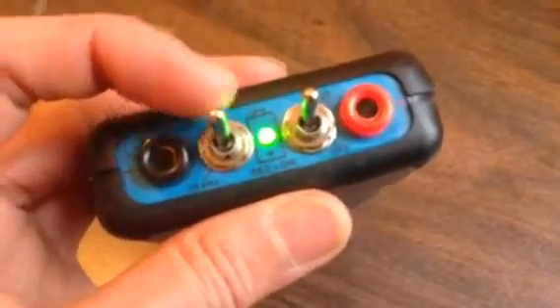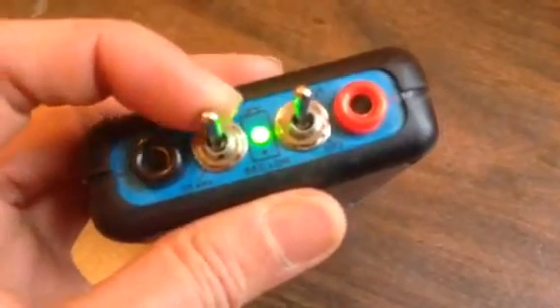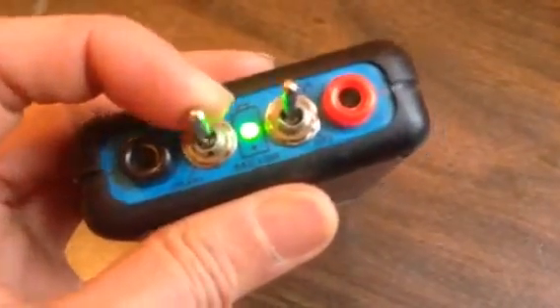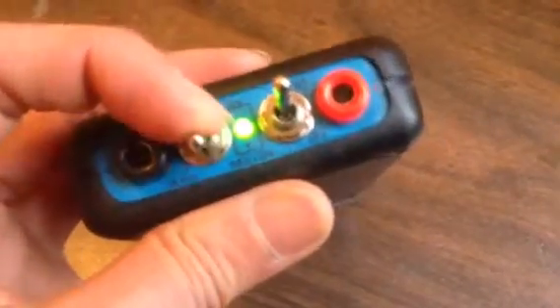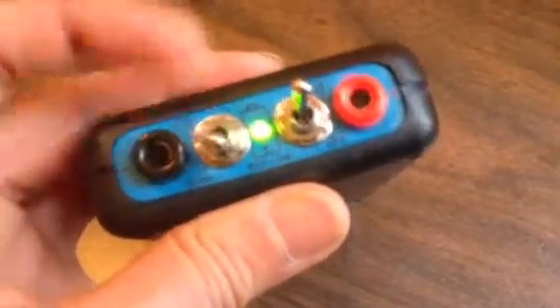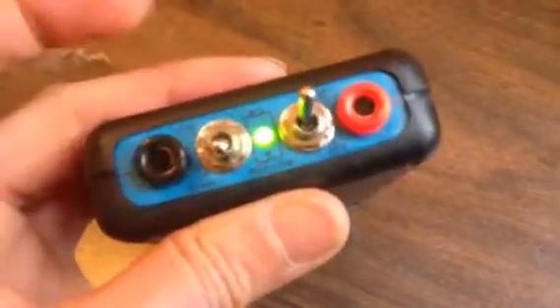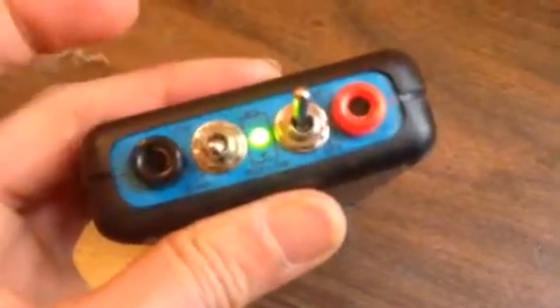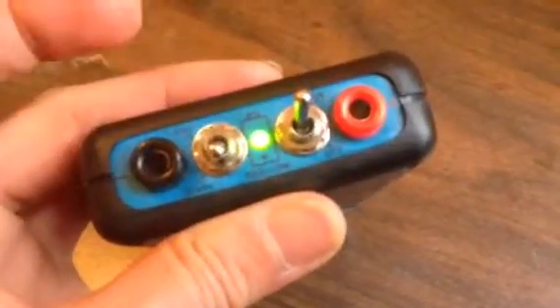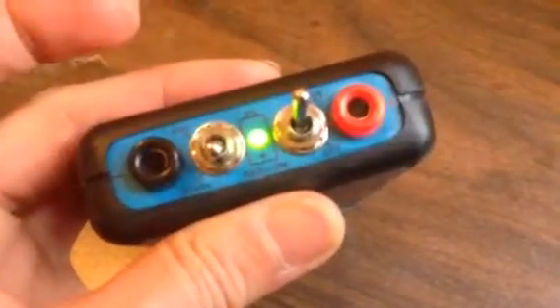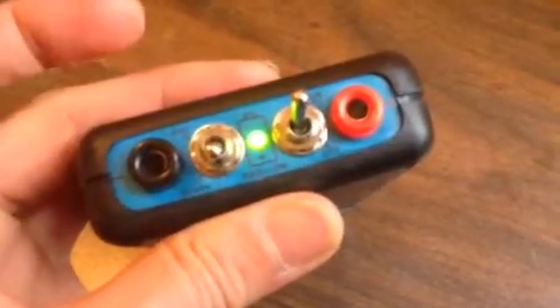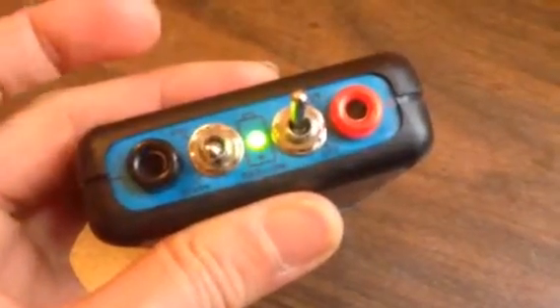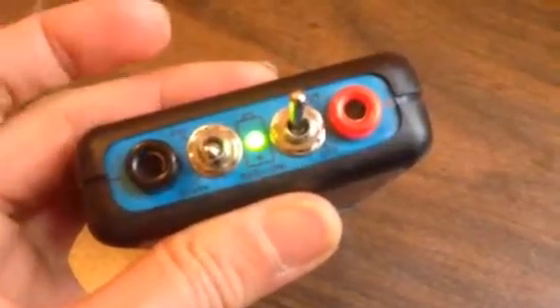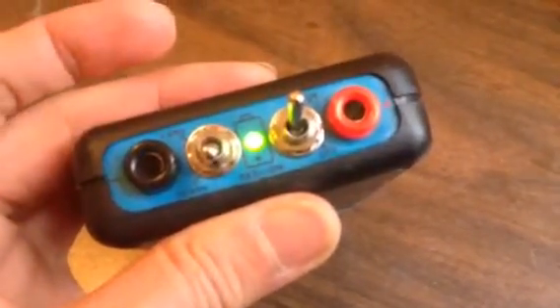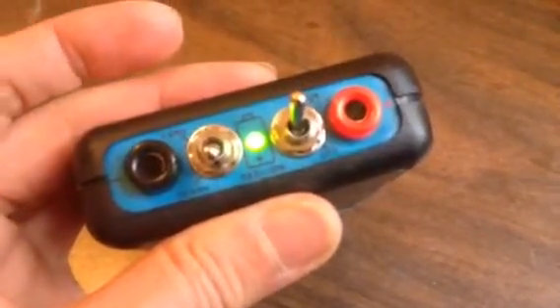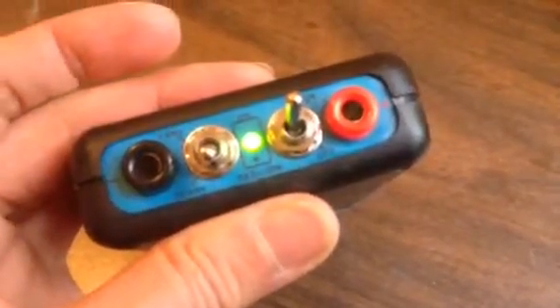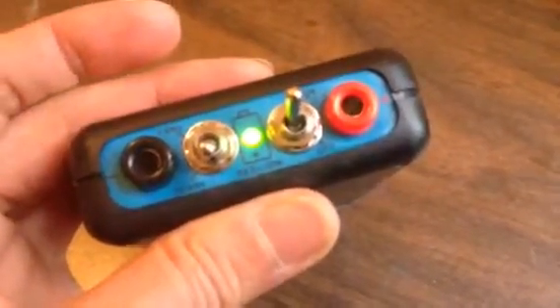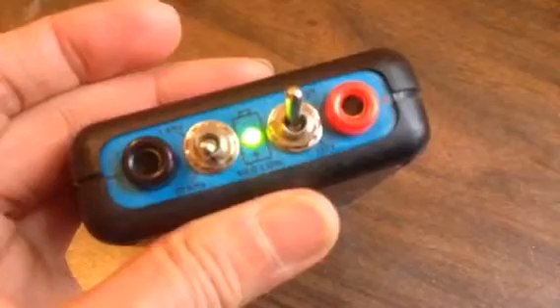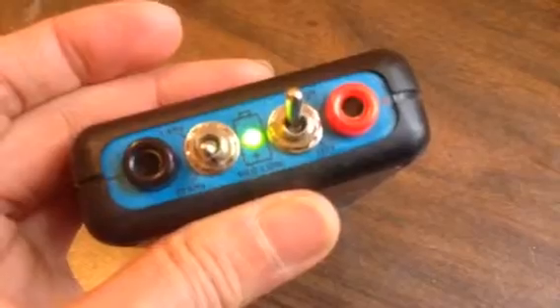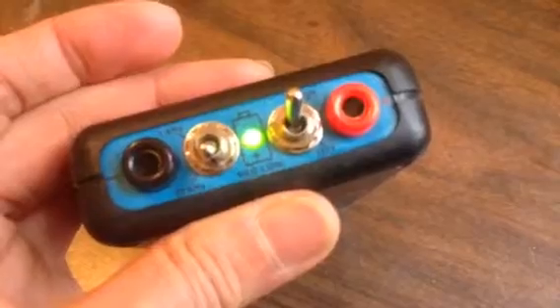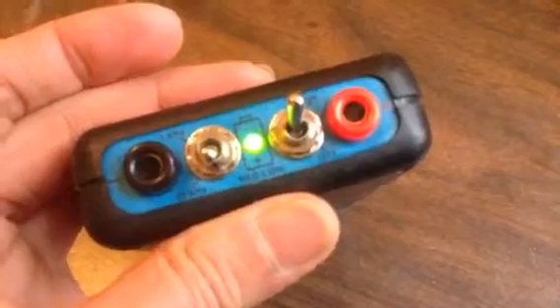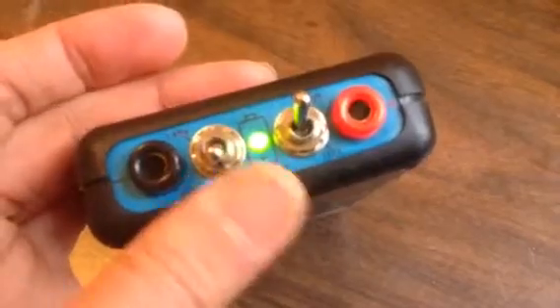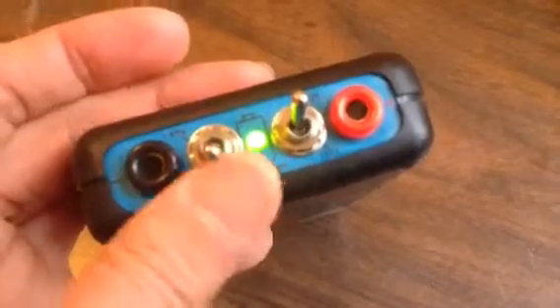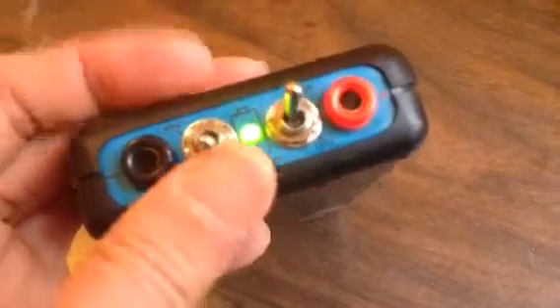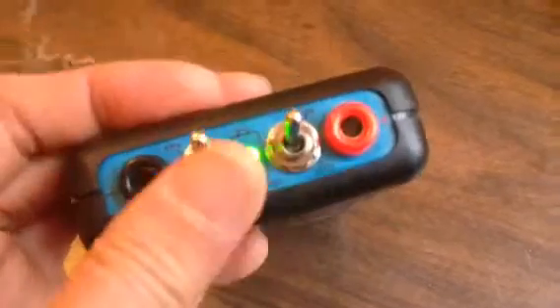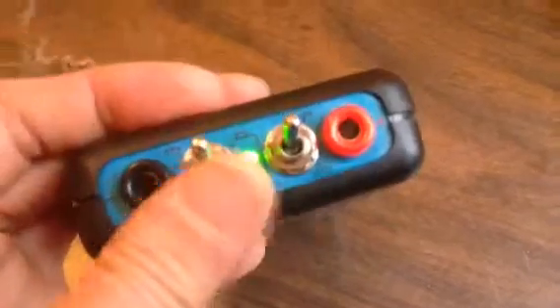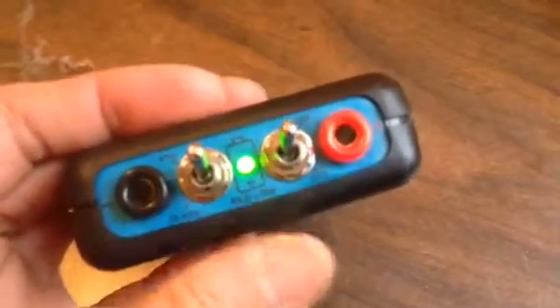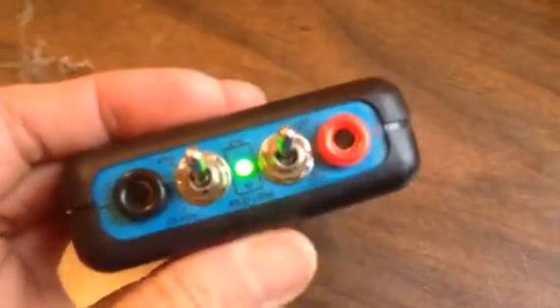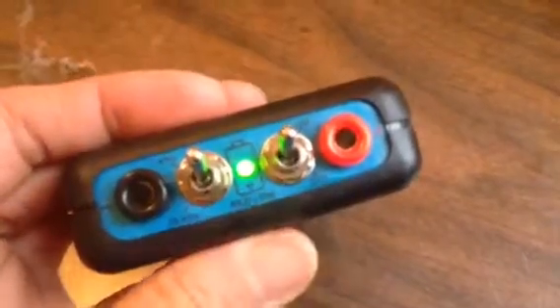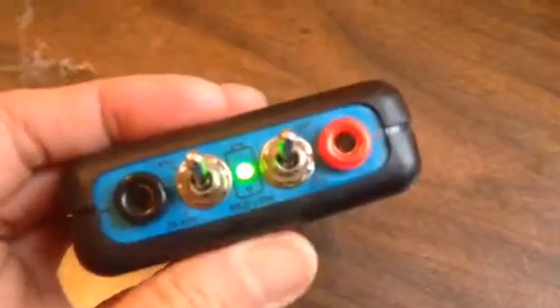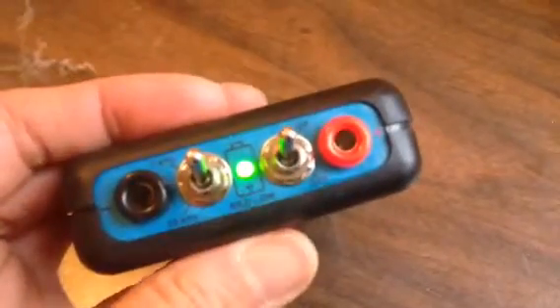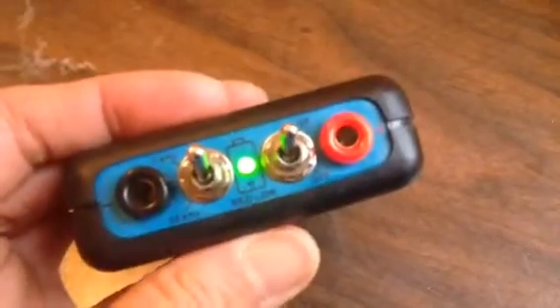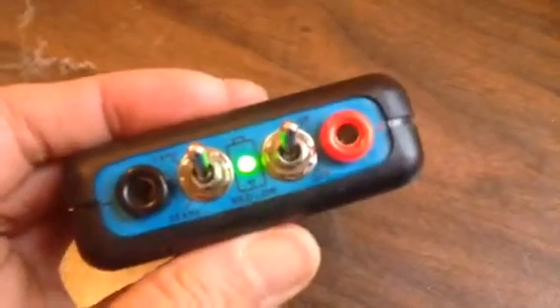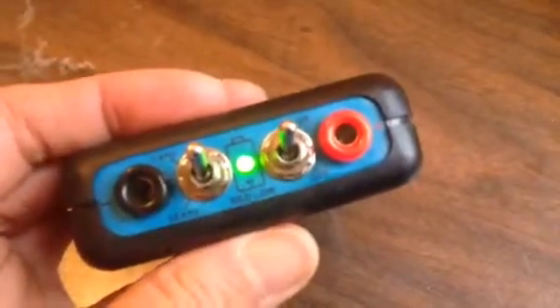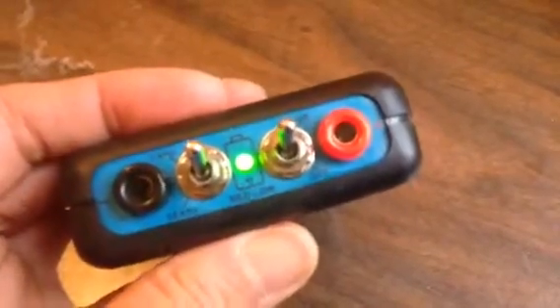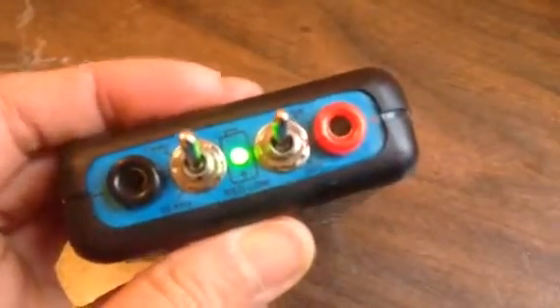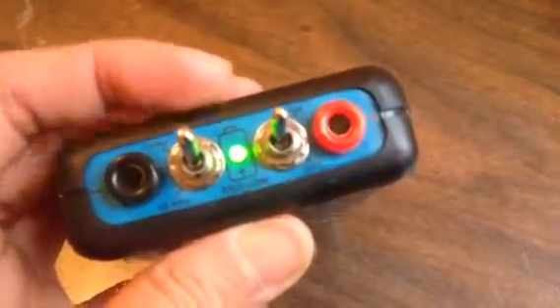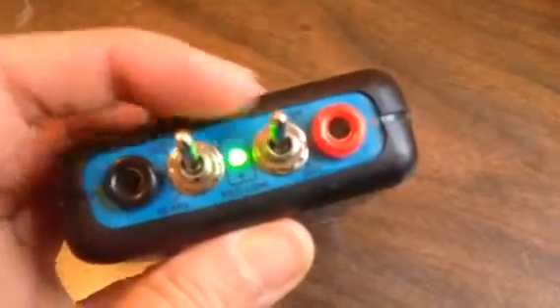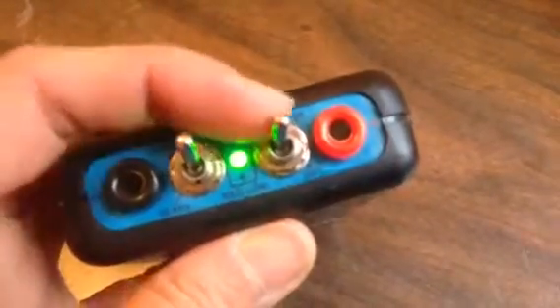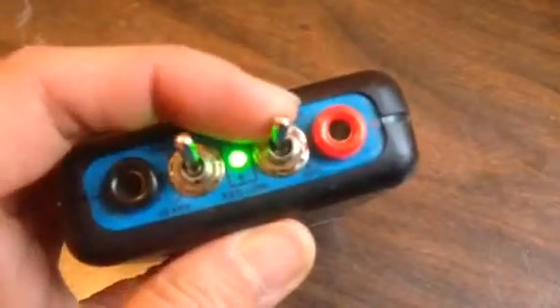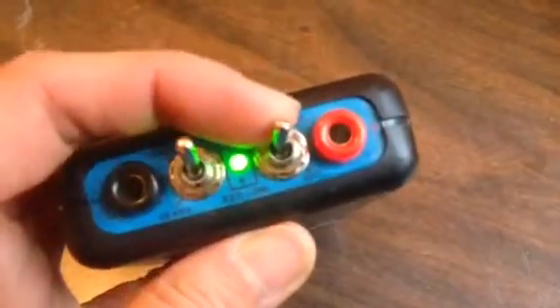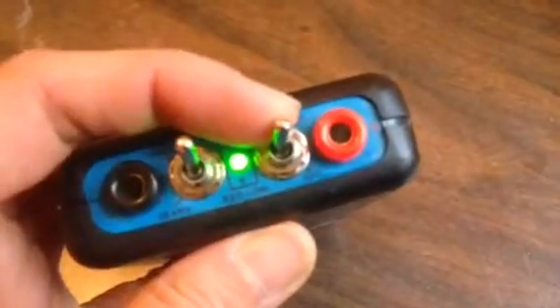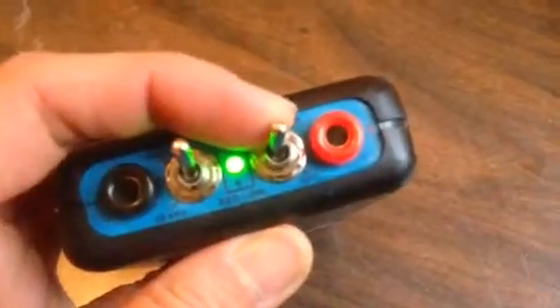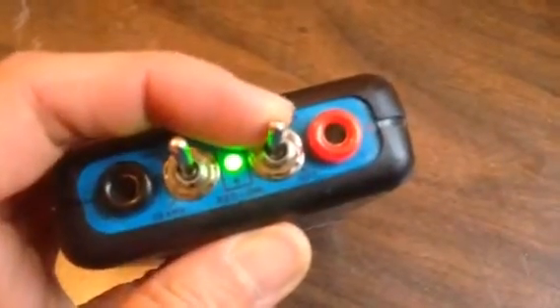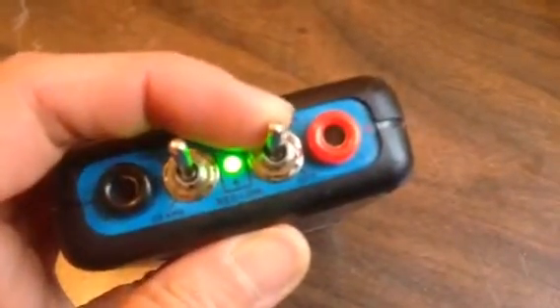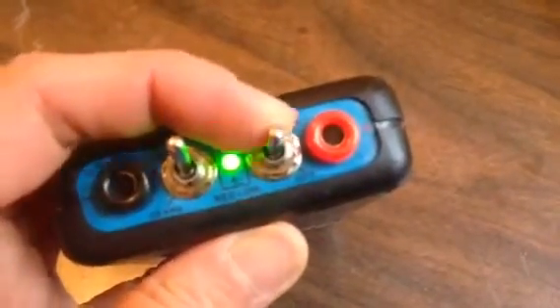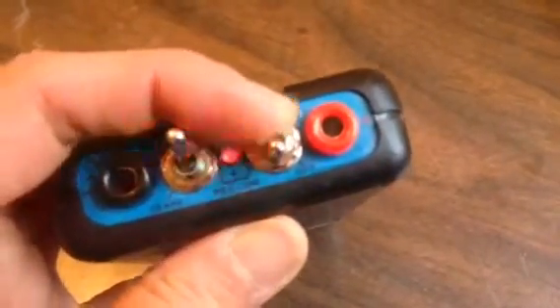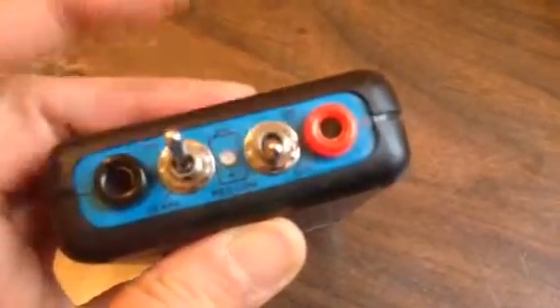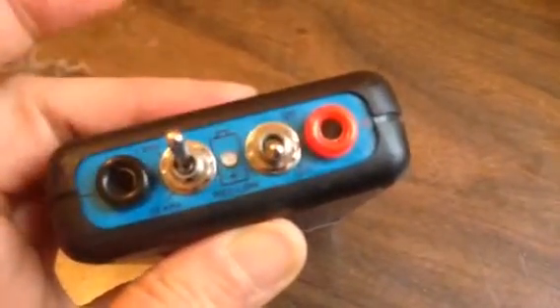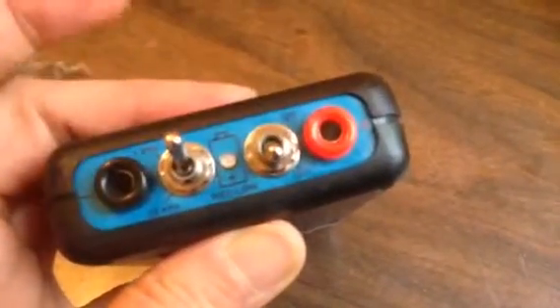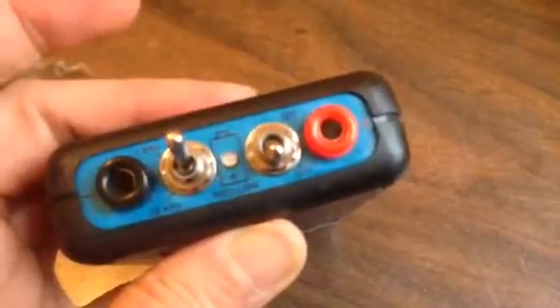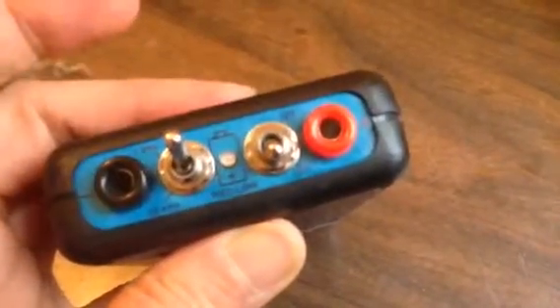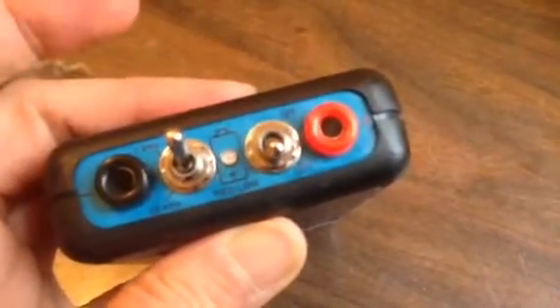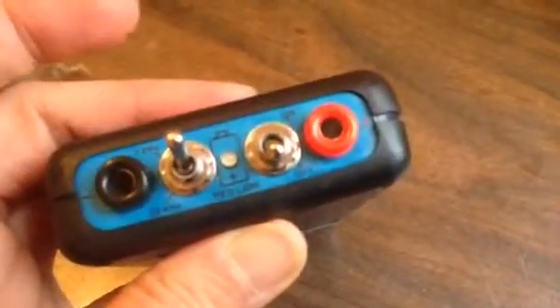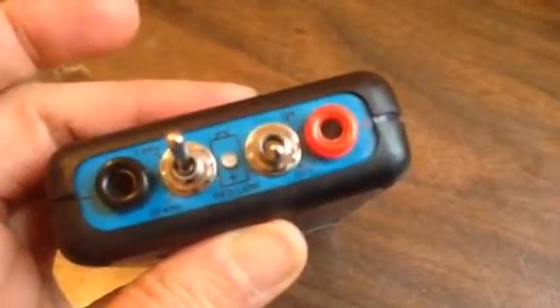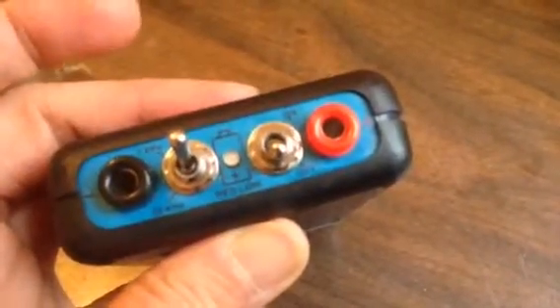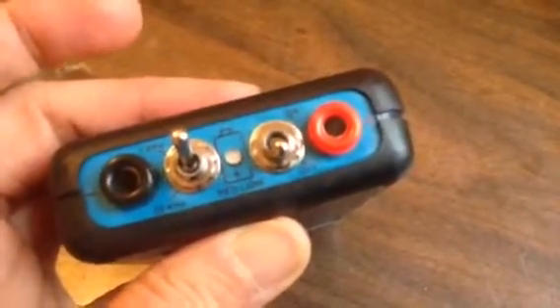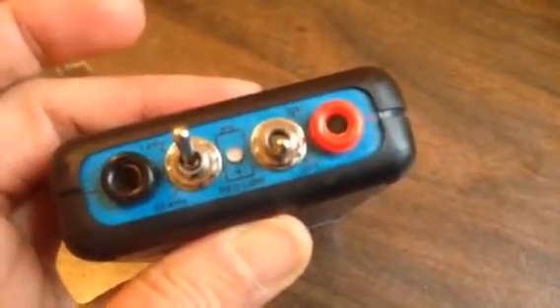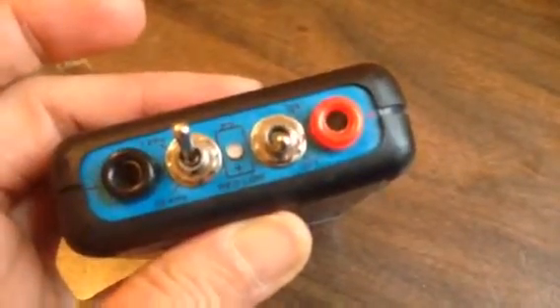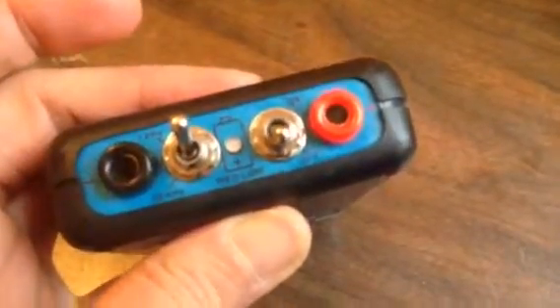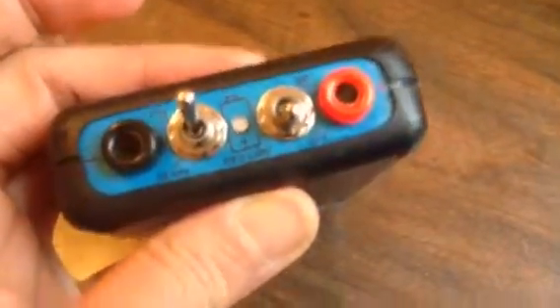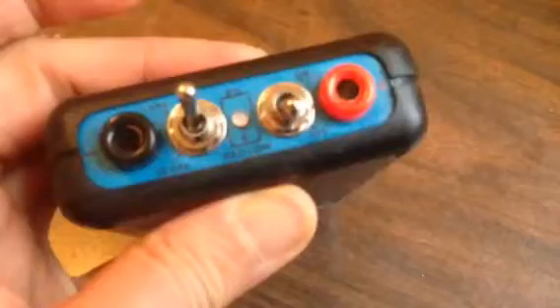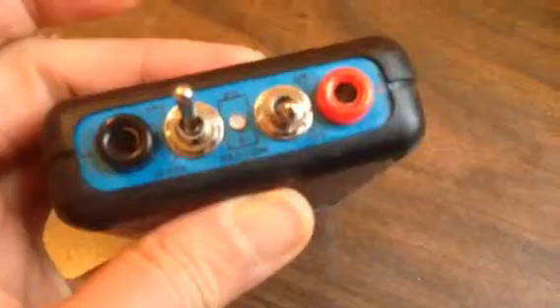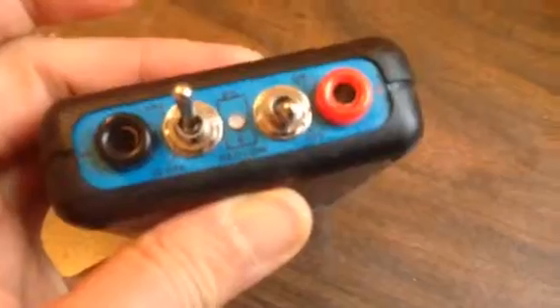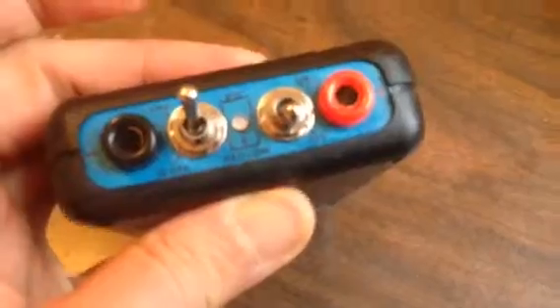So to recap: 30kHz or 1kHz — and the on/off switch to turn it on and off.